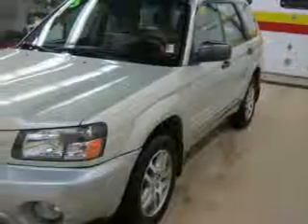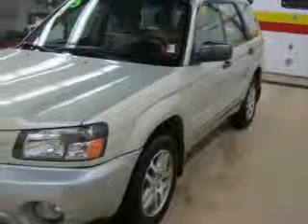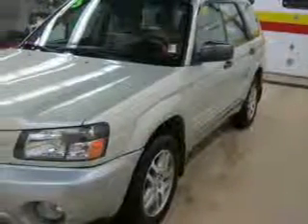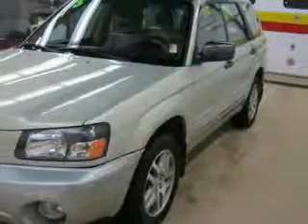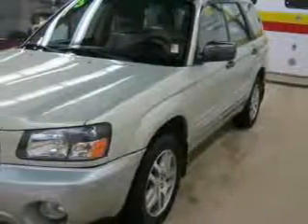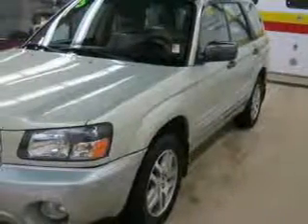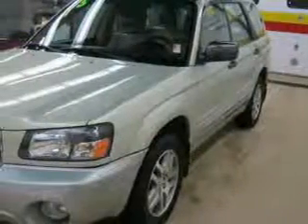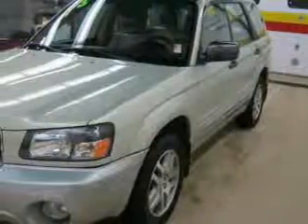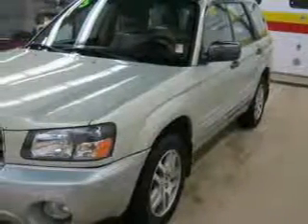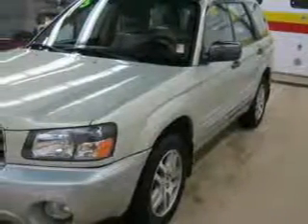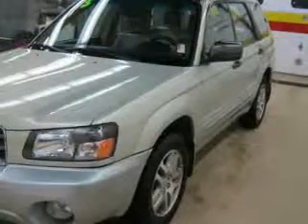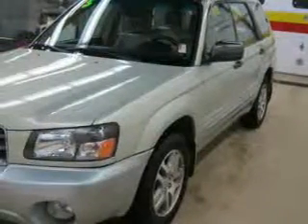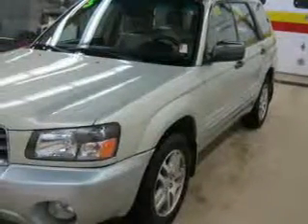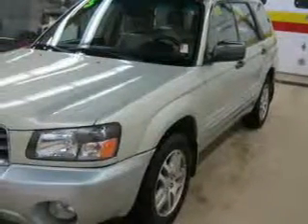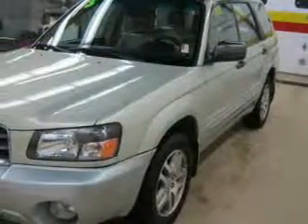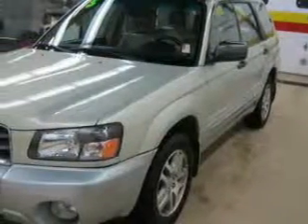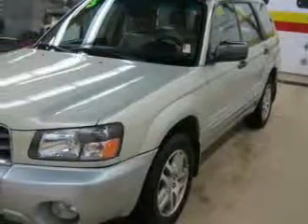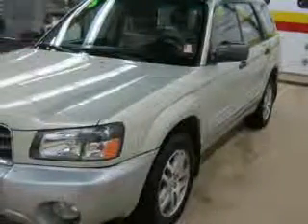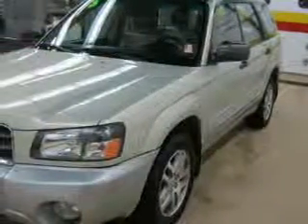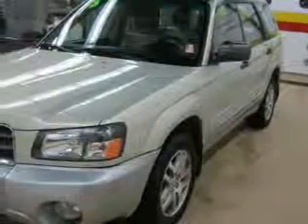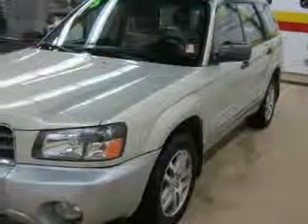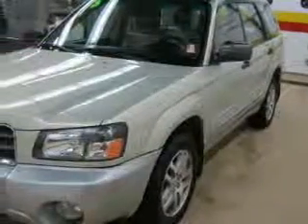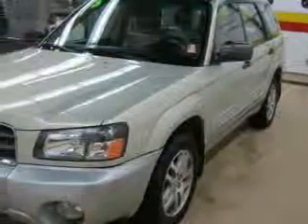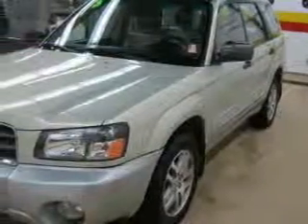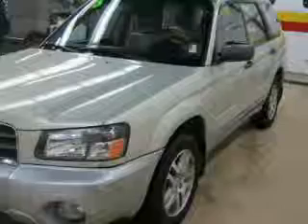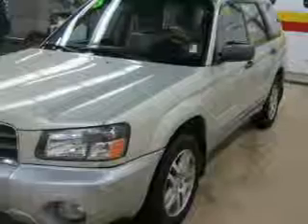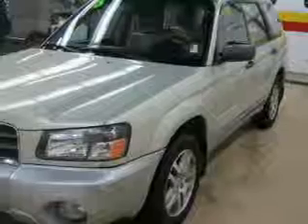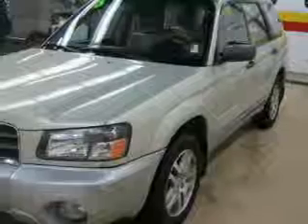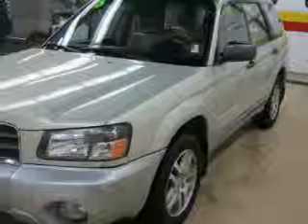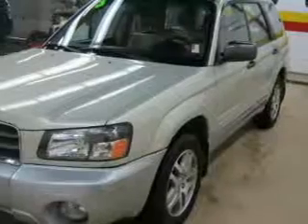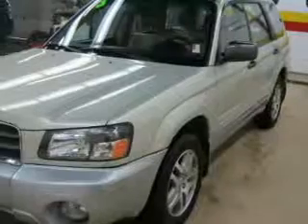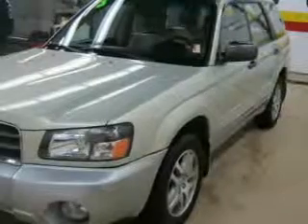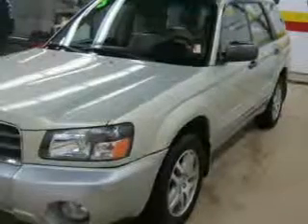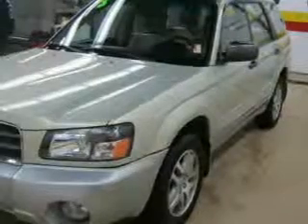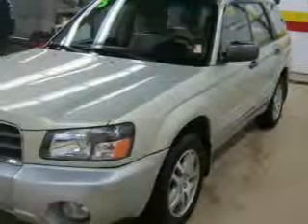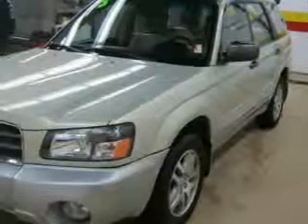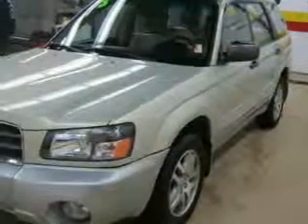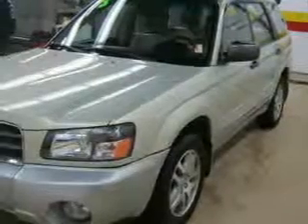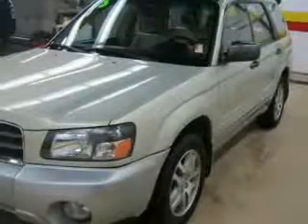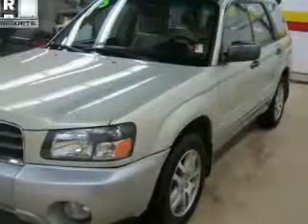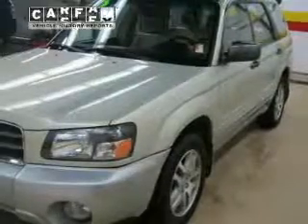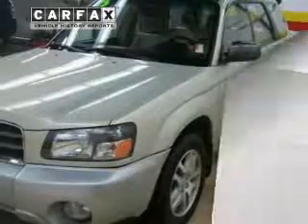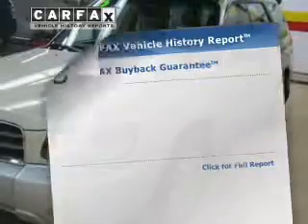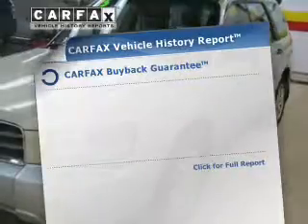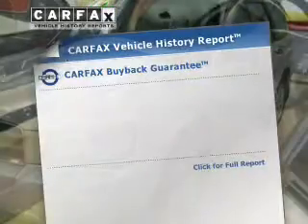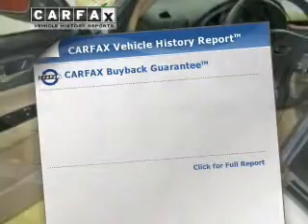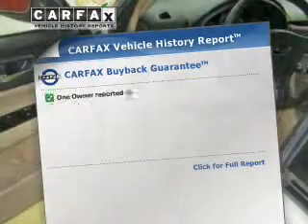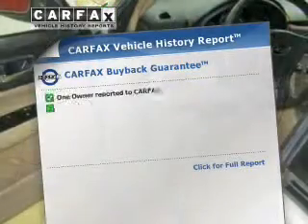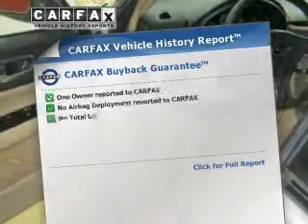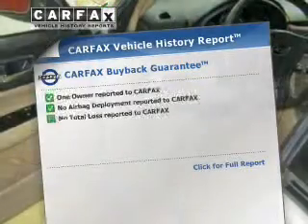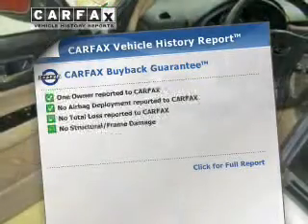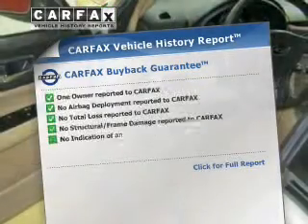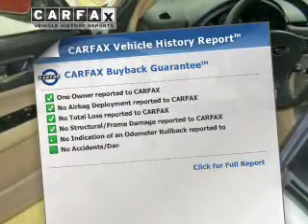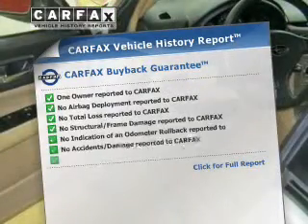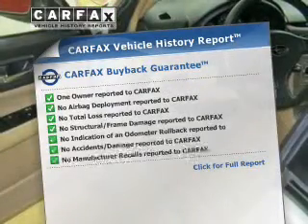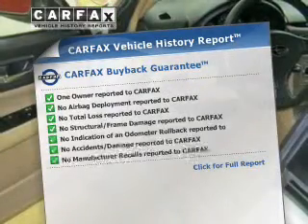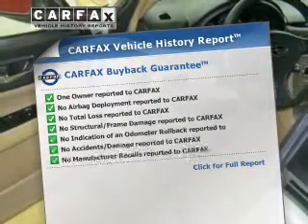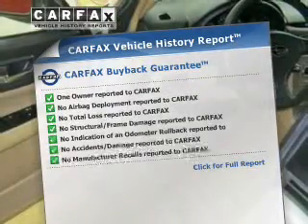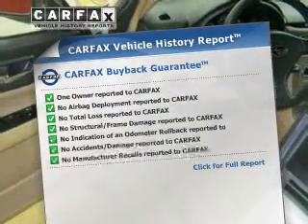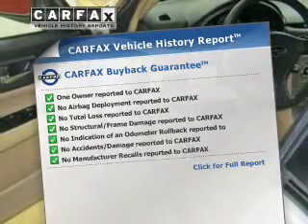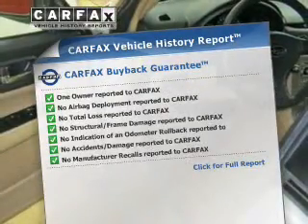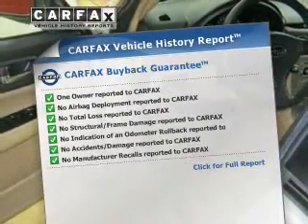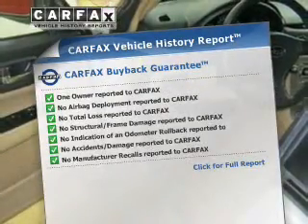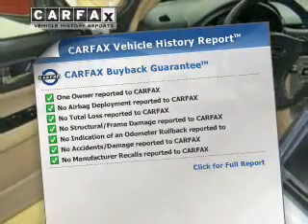Heated seats offer comfort in cold weather. Let the outside in with a power sunroof. Carfax is offered to provide you with peace of mind.